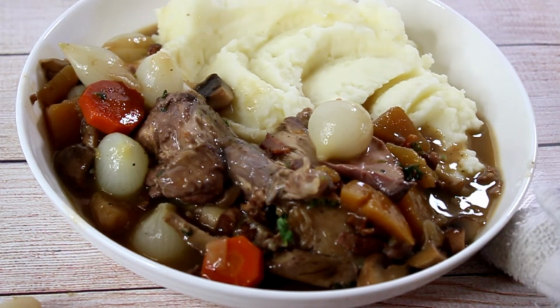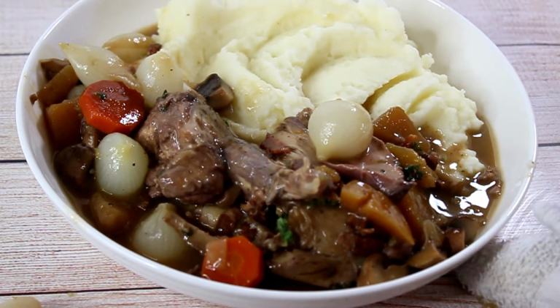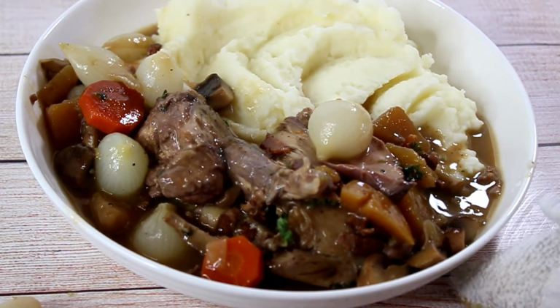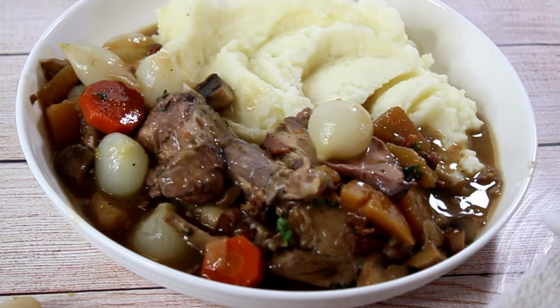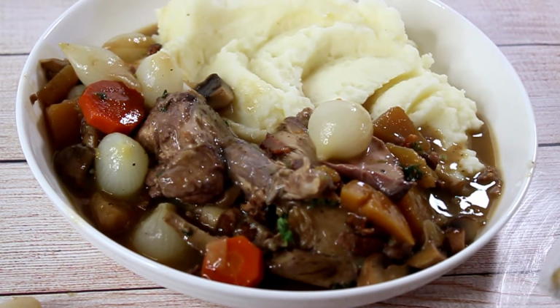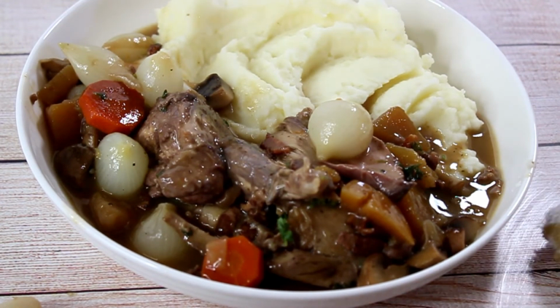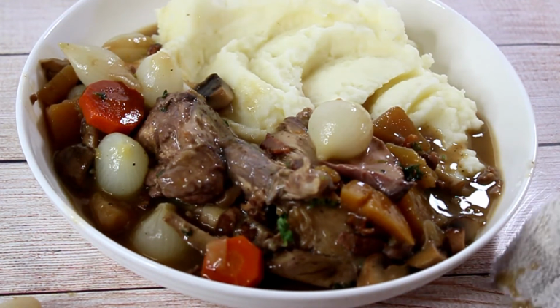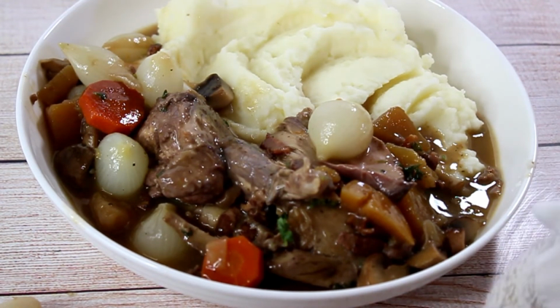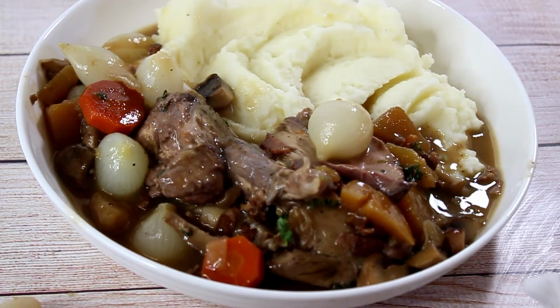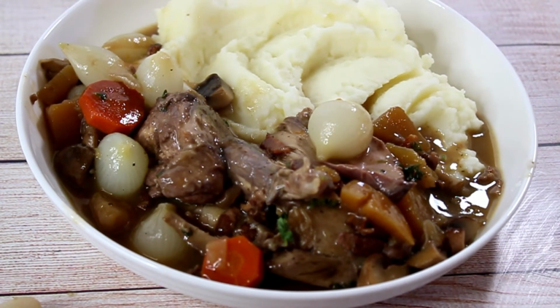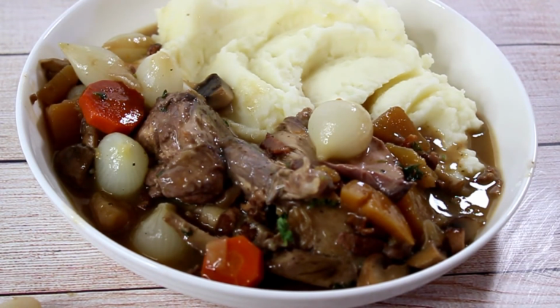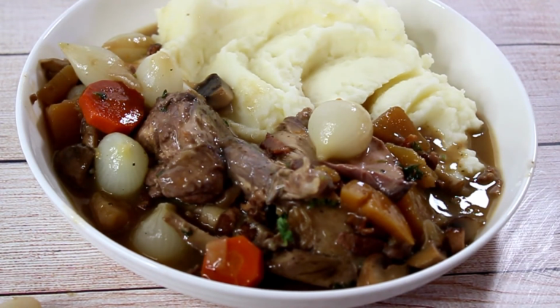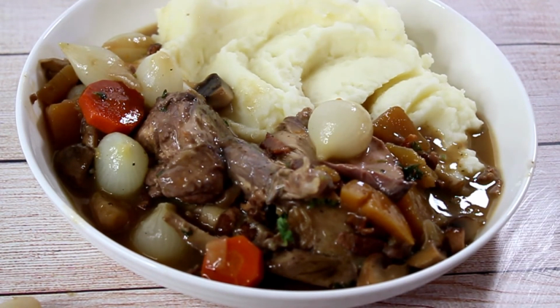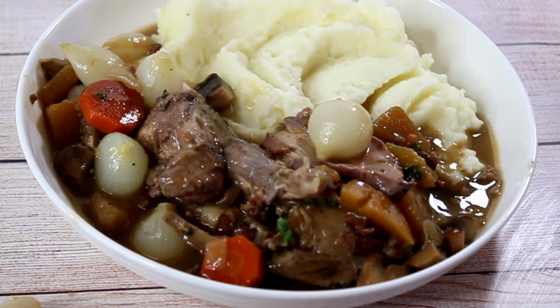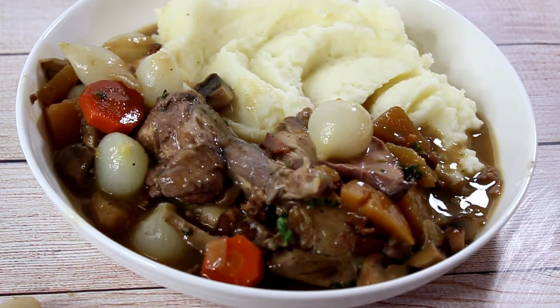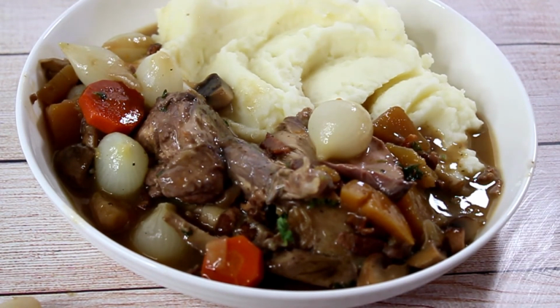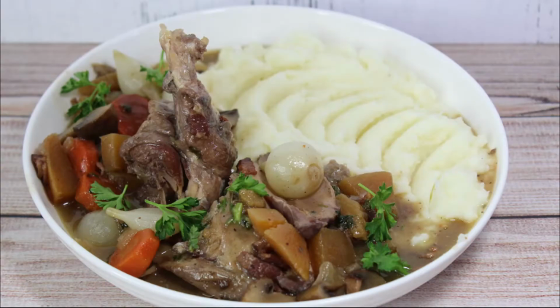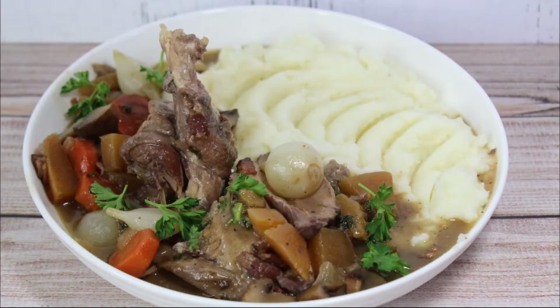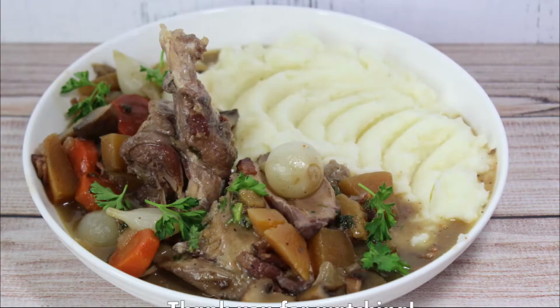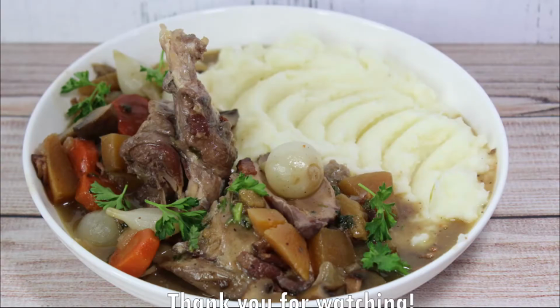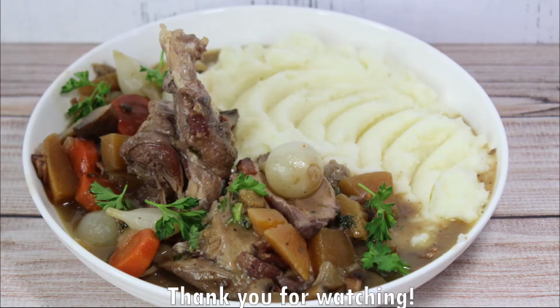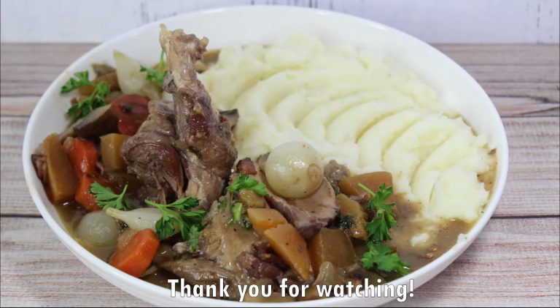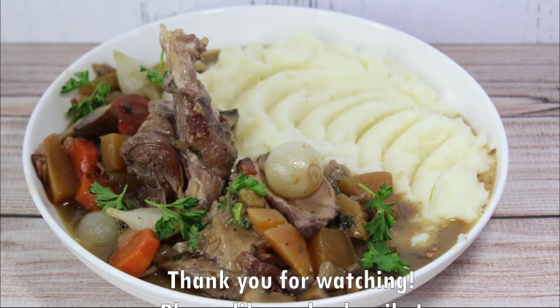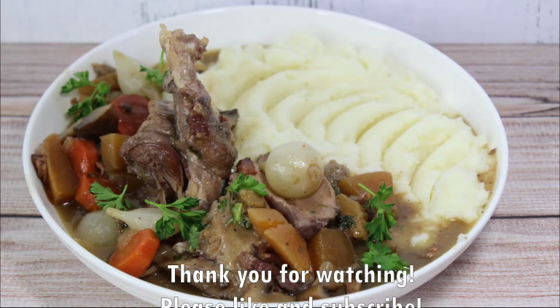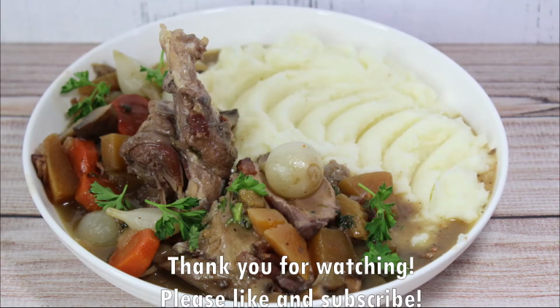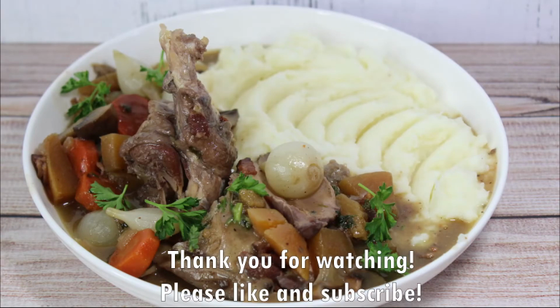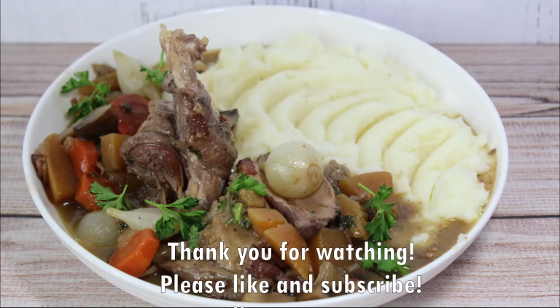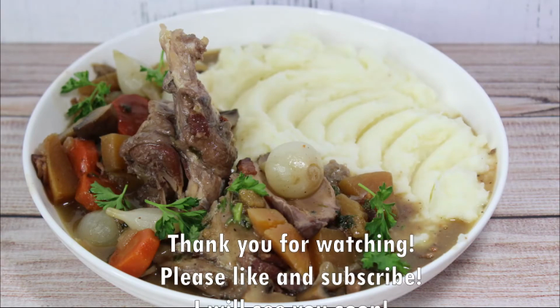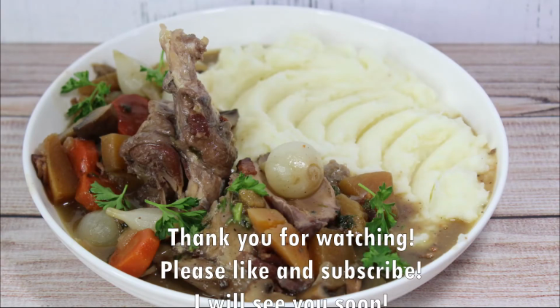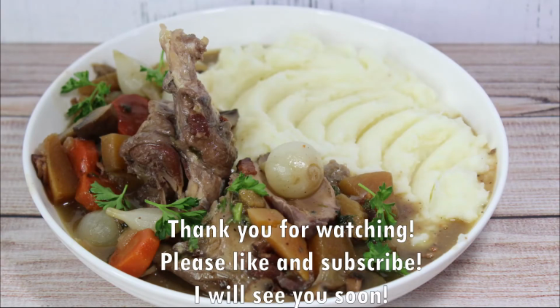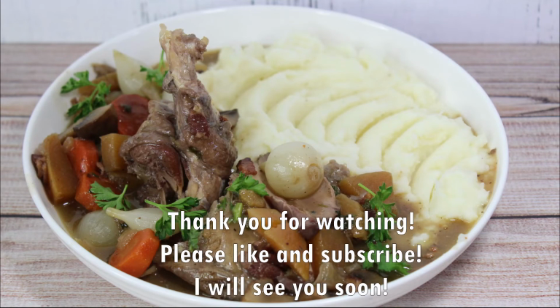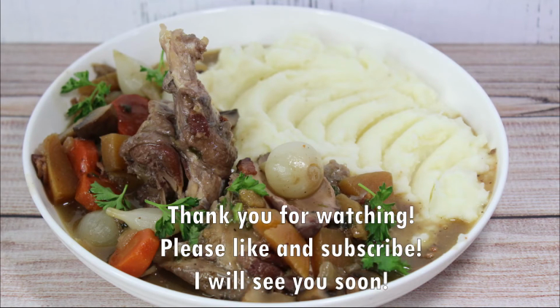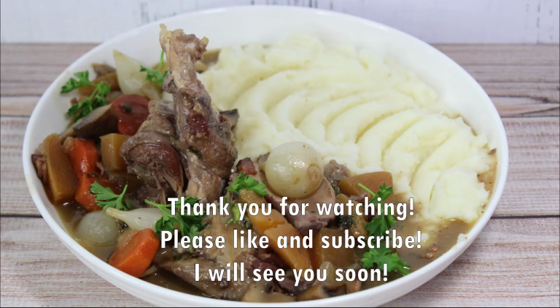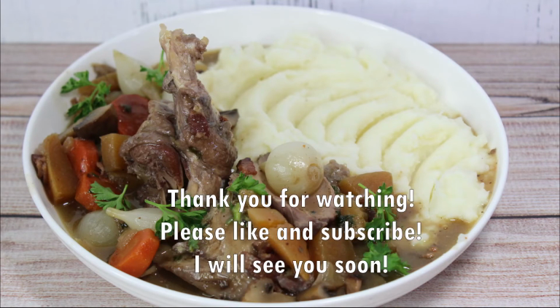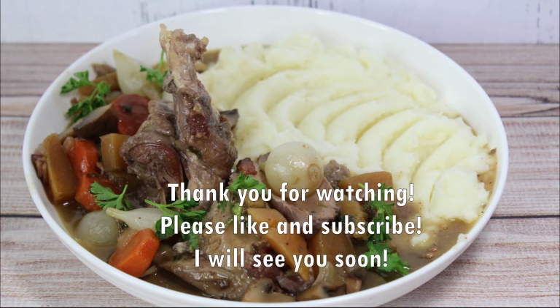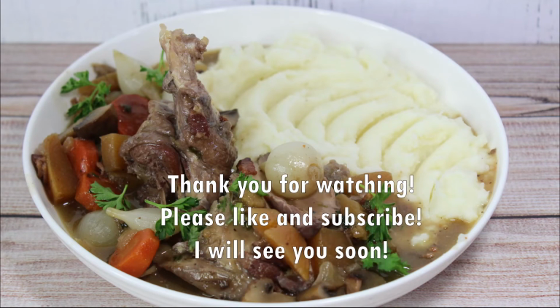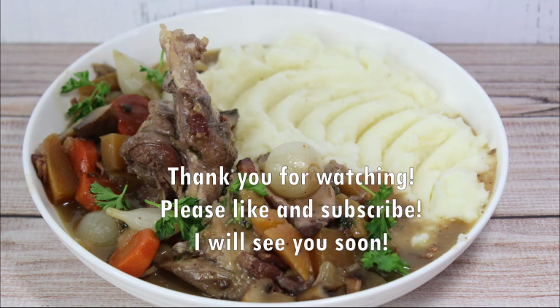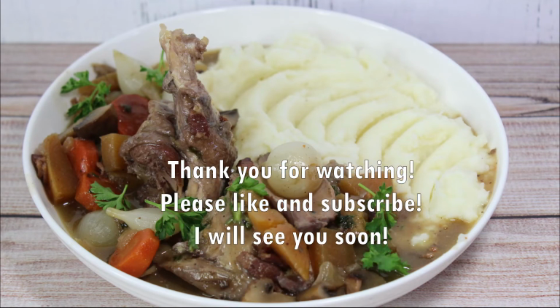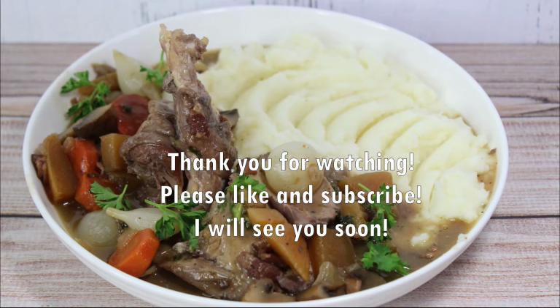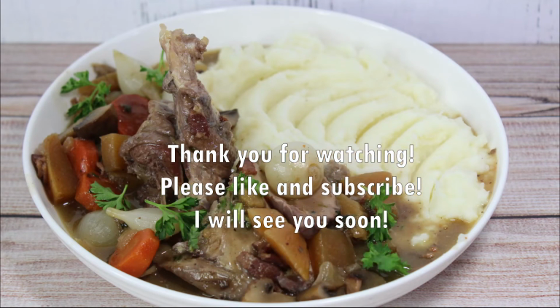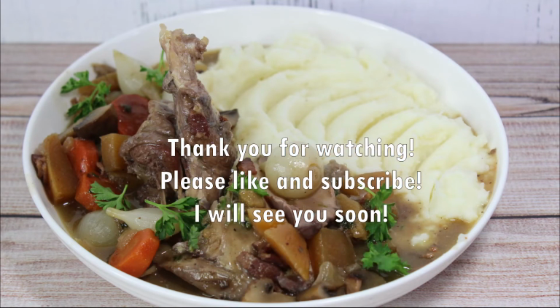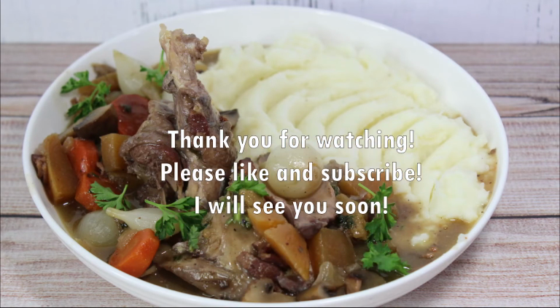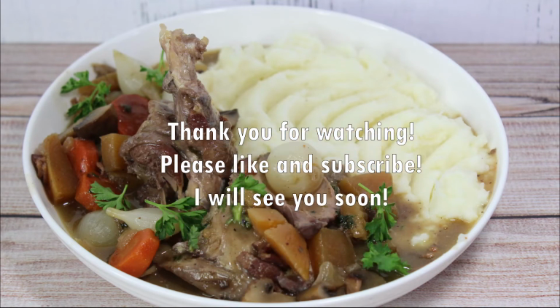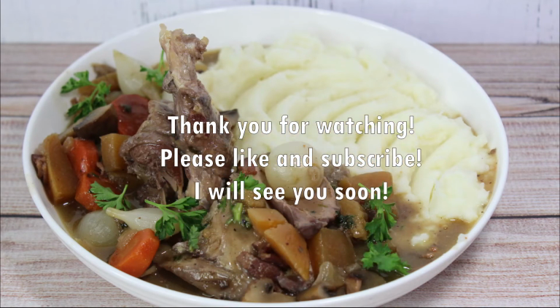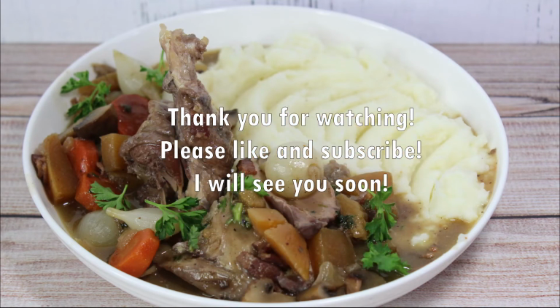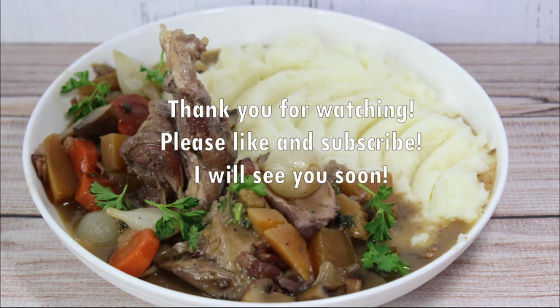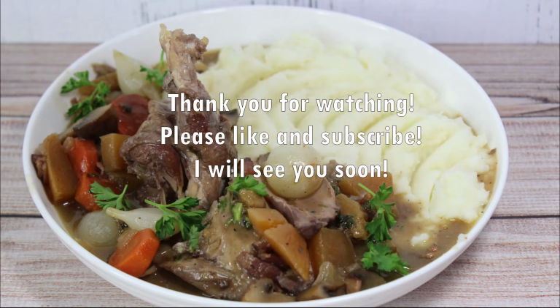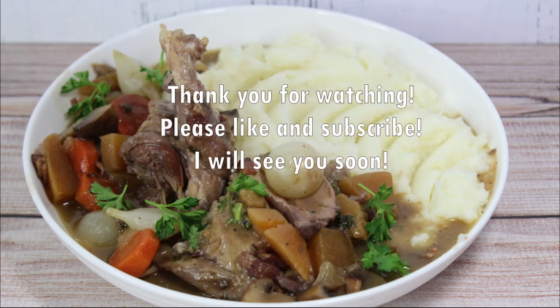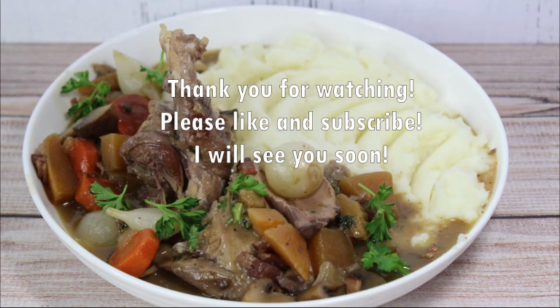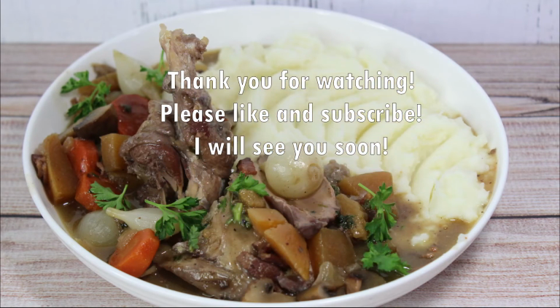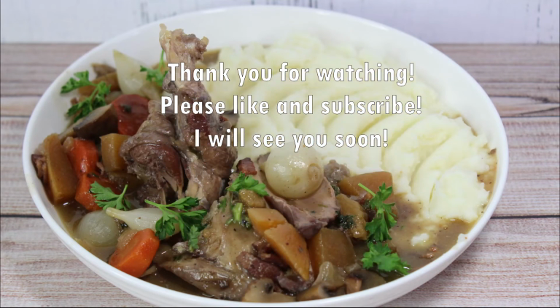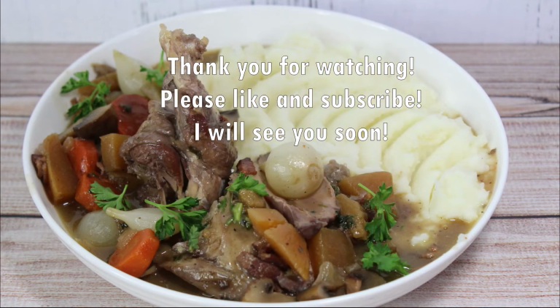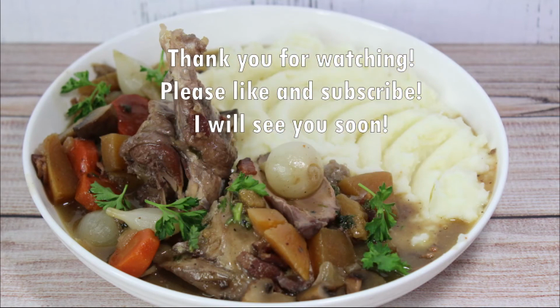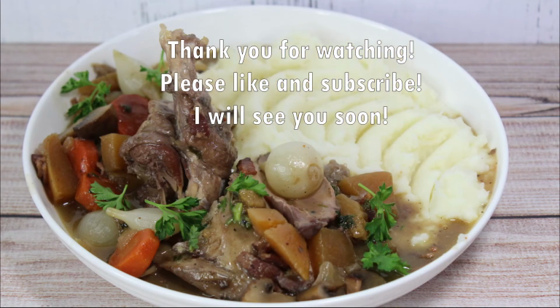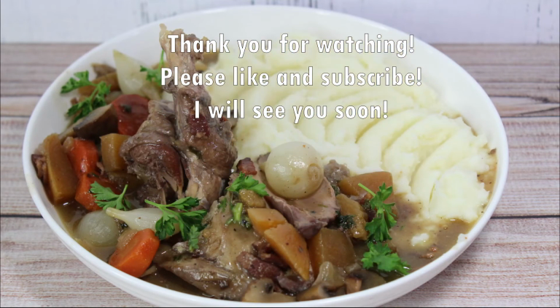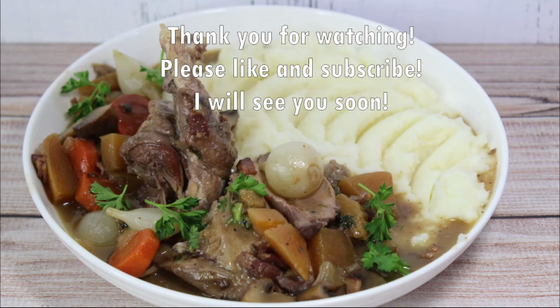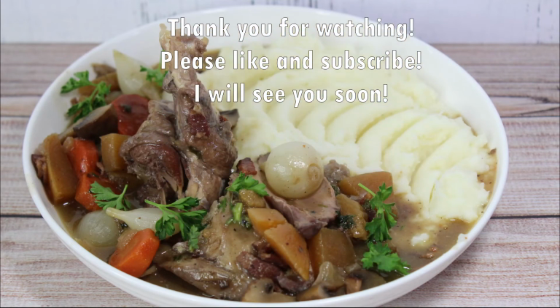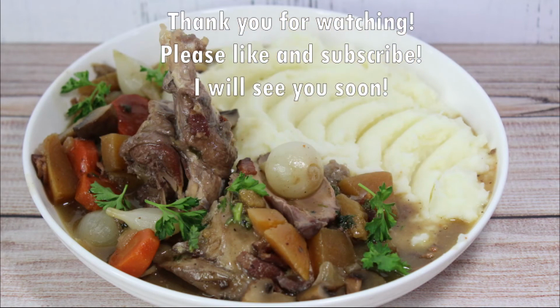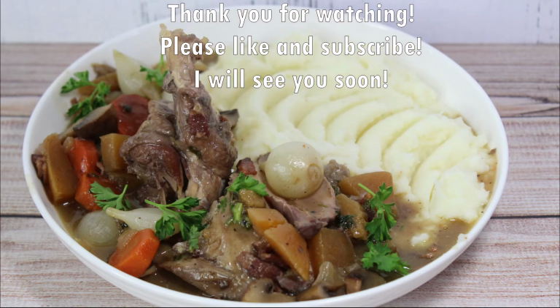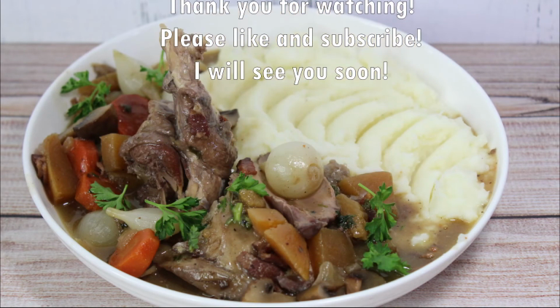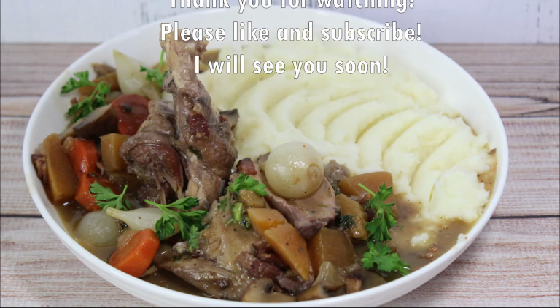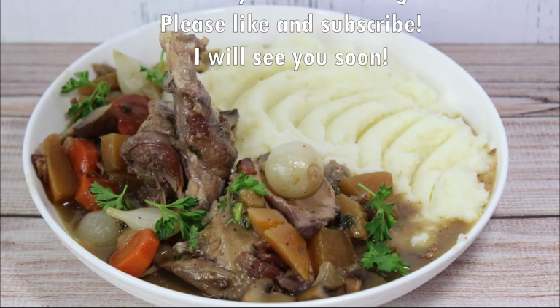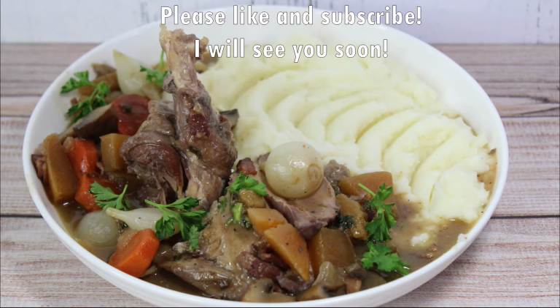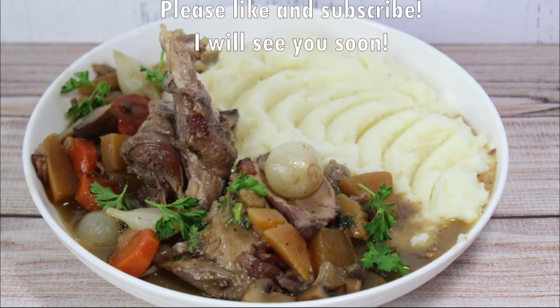I hope you like this dish. Thank you so much for watching — please like and subscribe and I will see you soon. Bye!